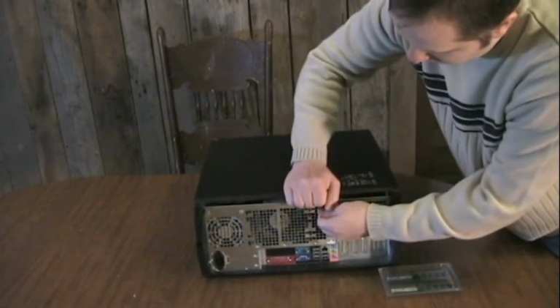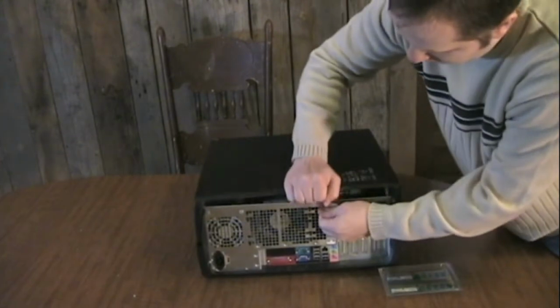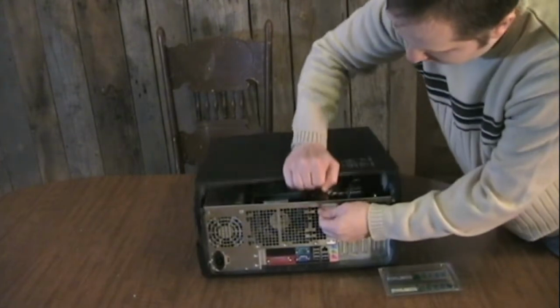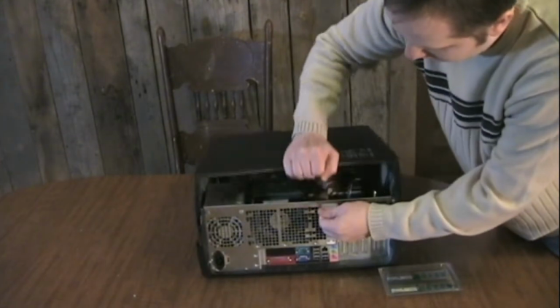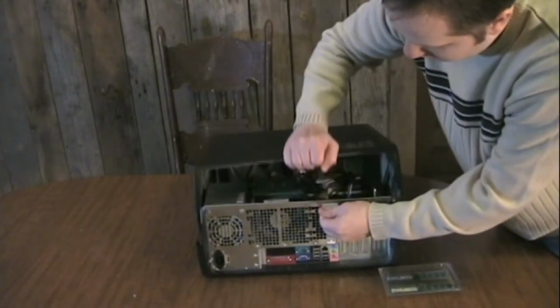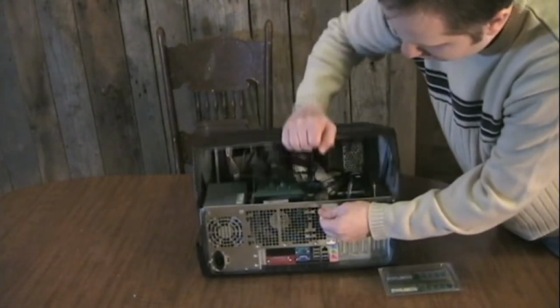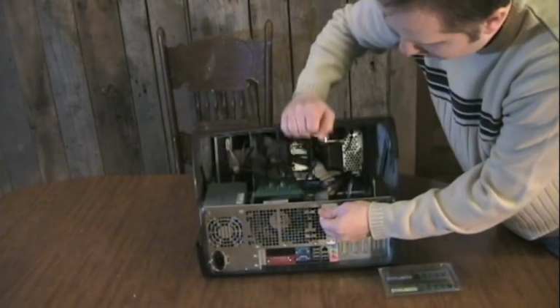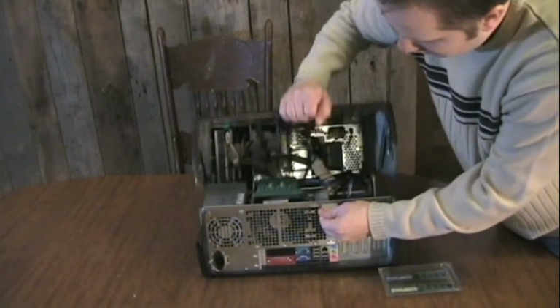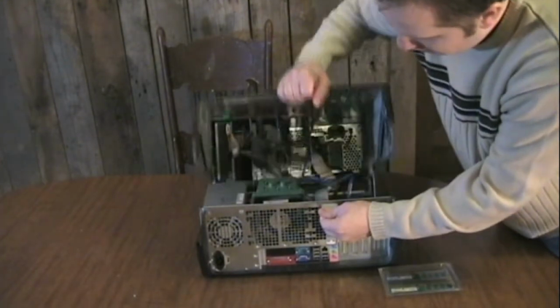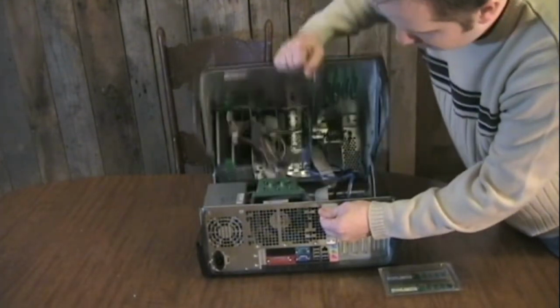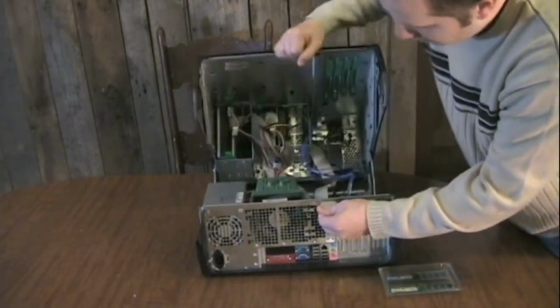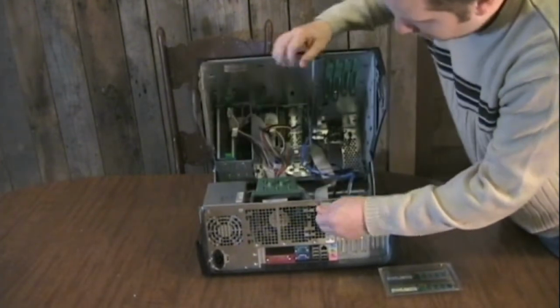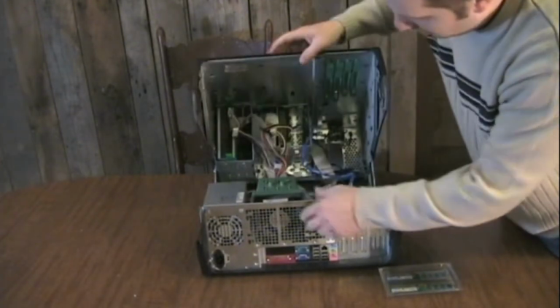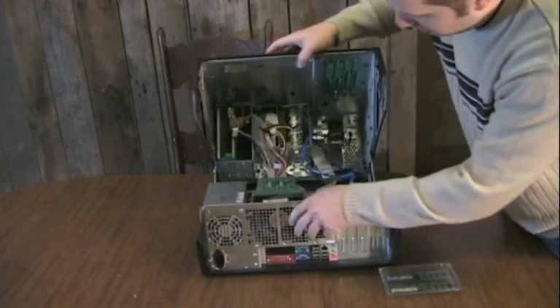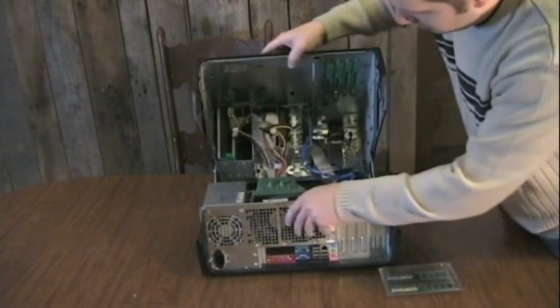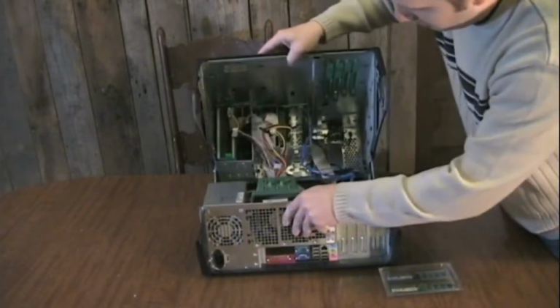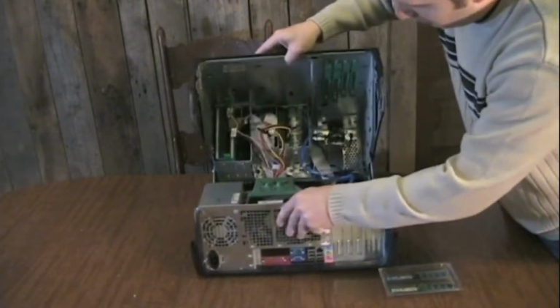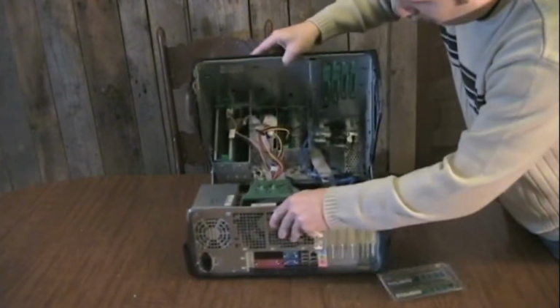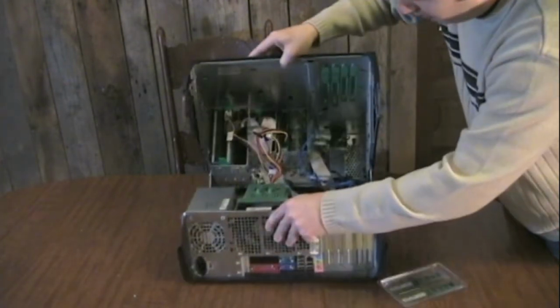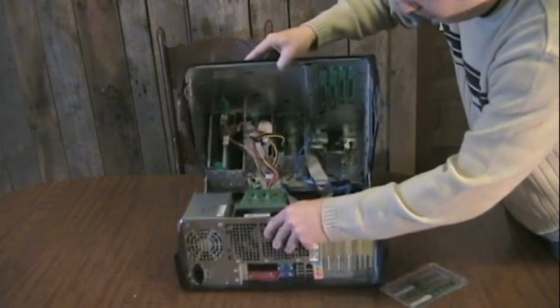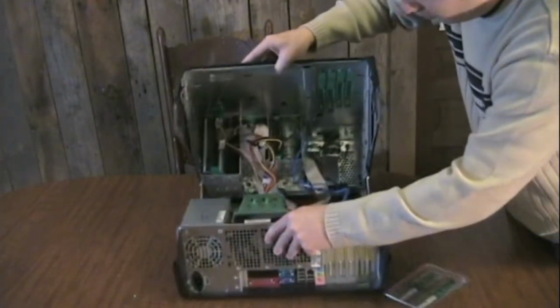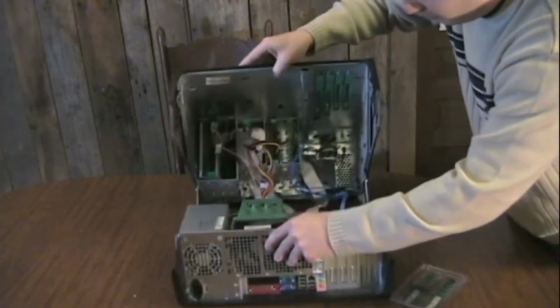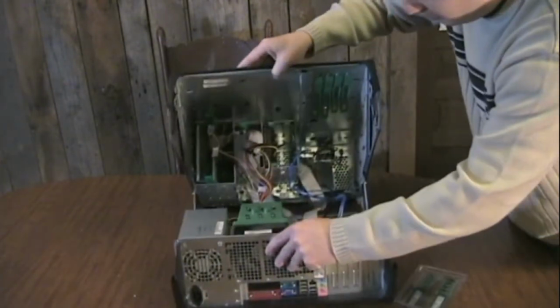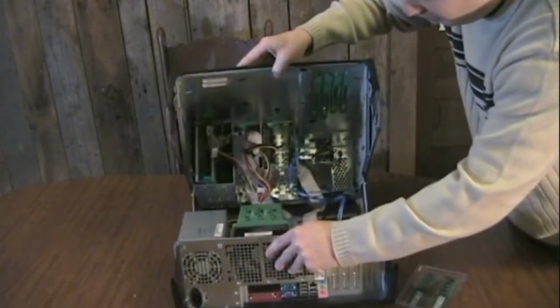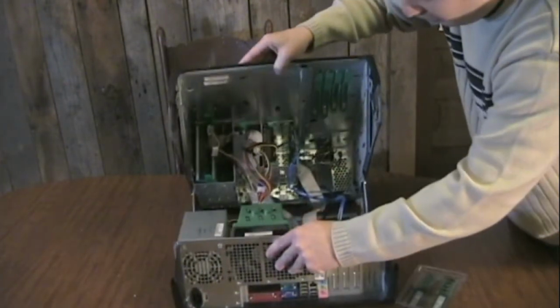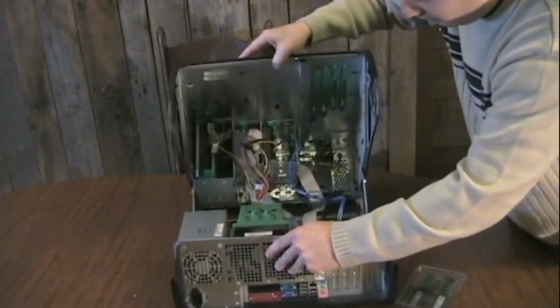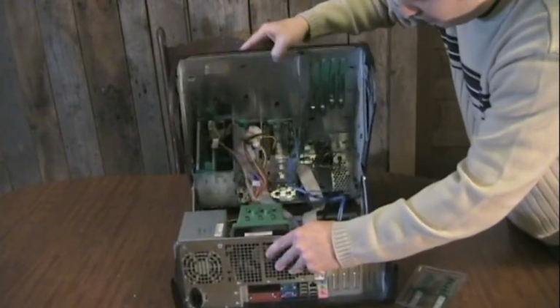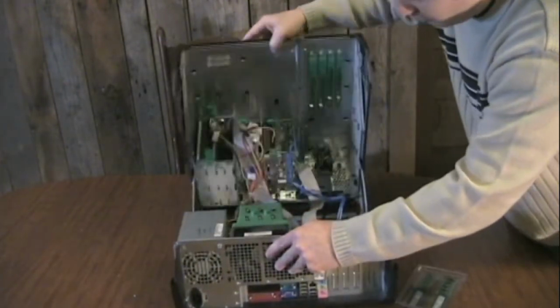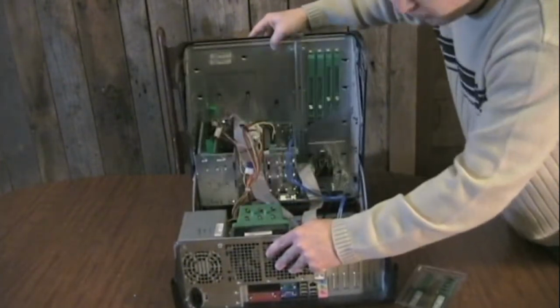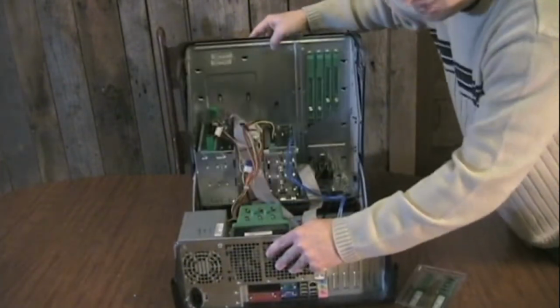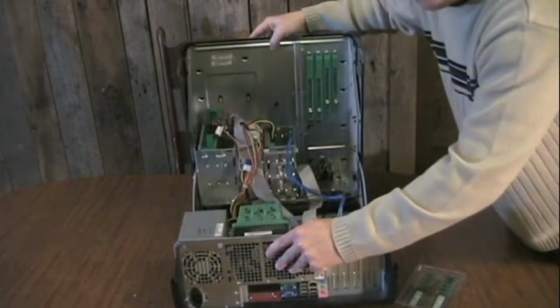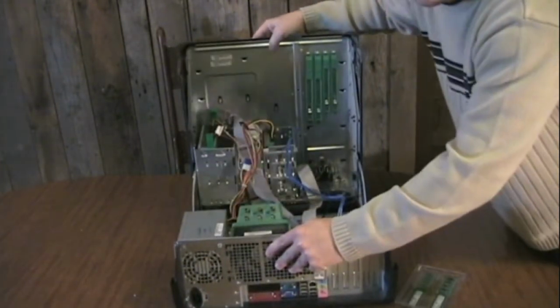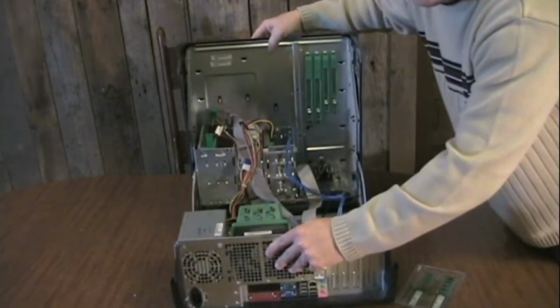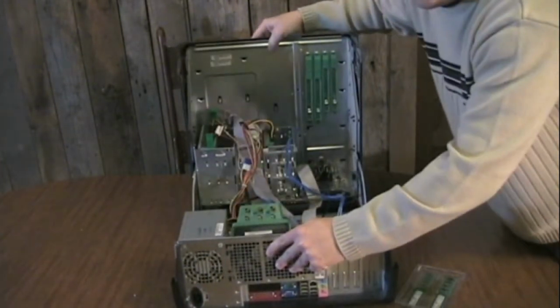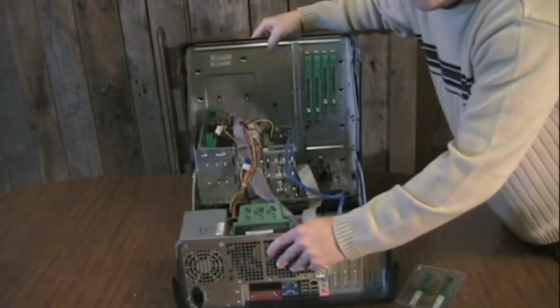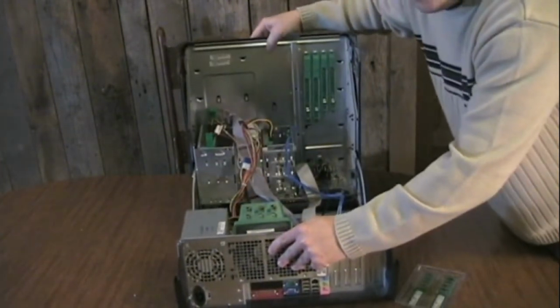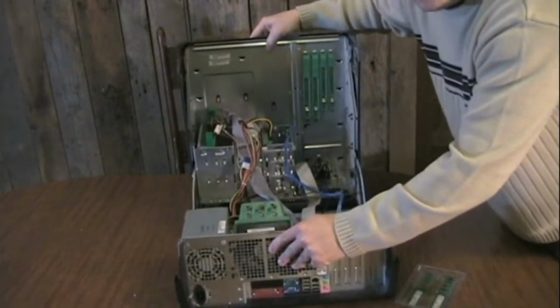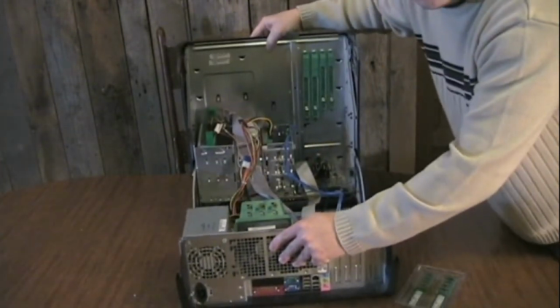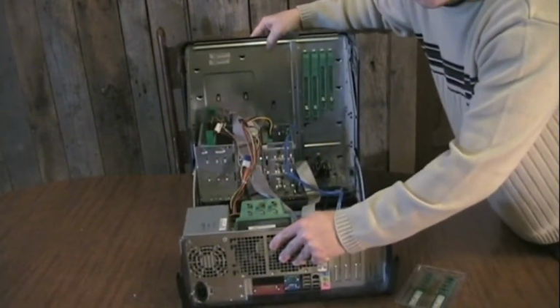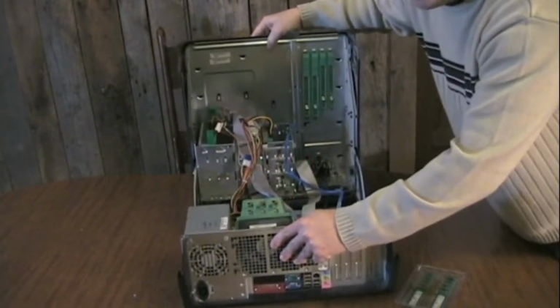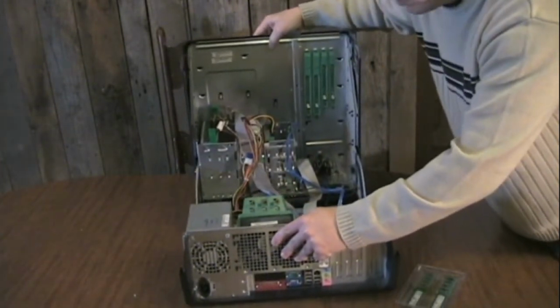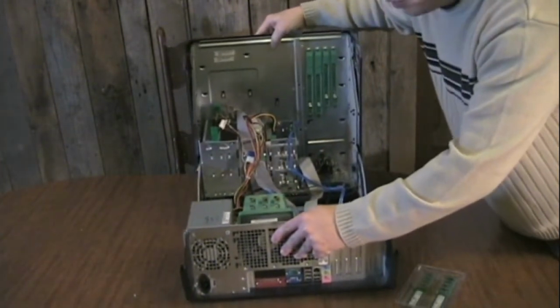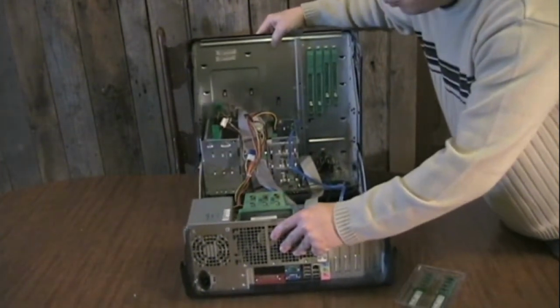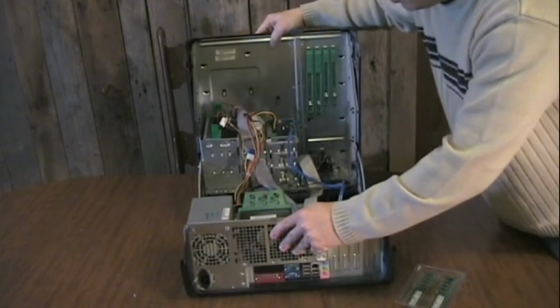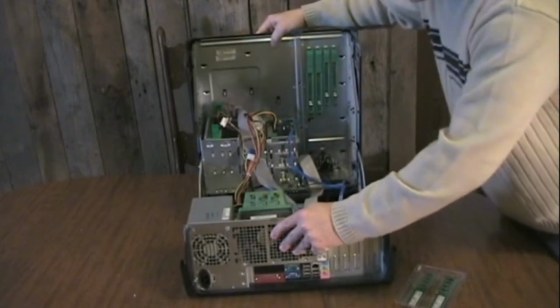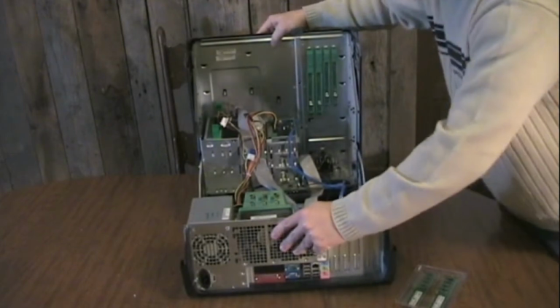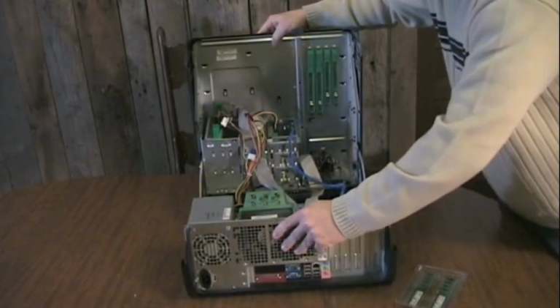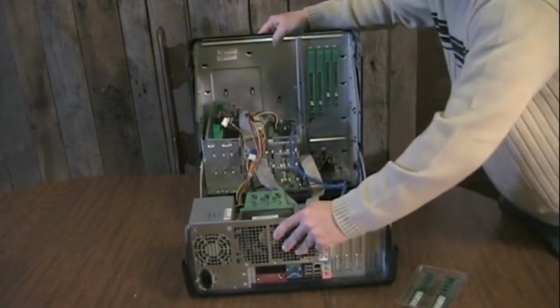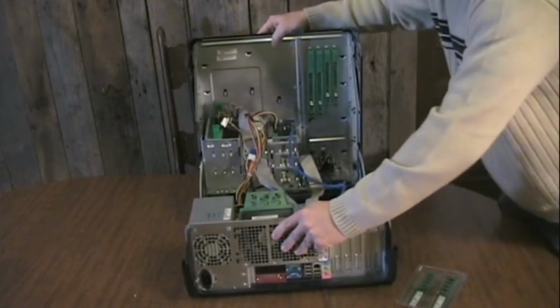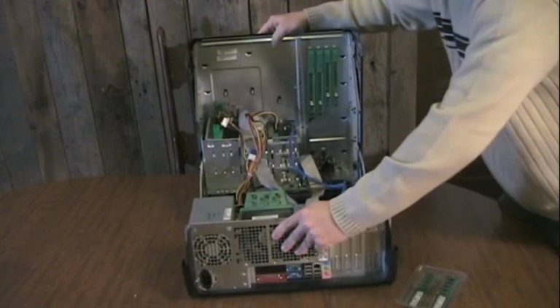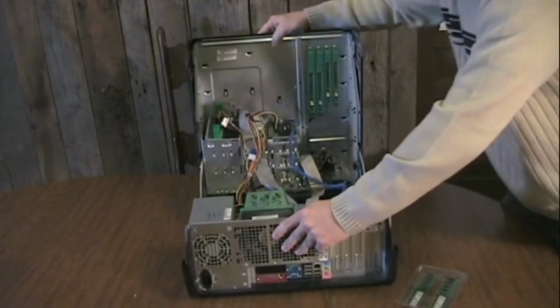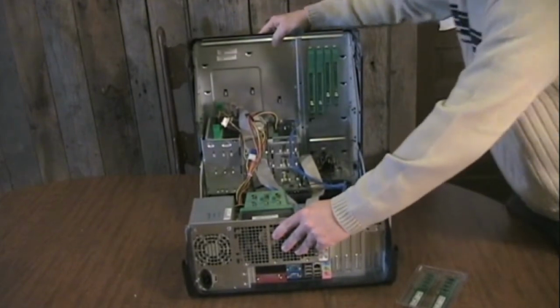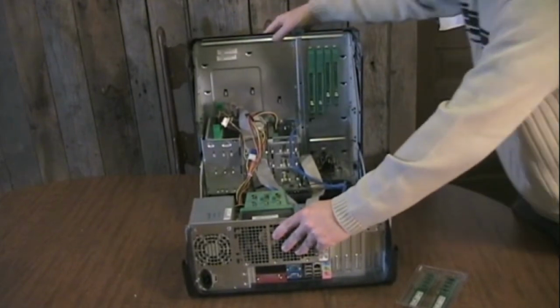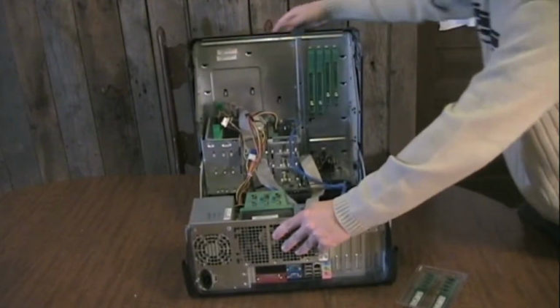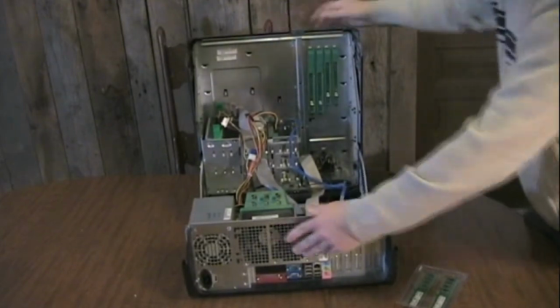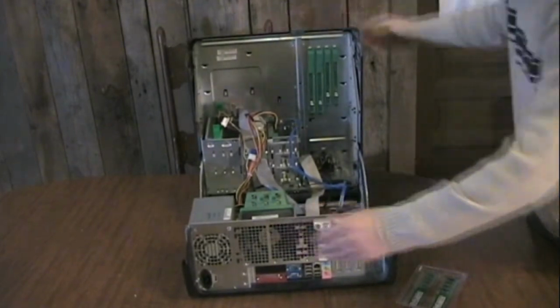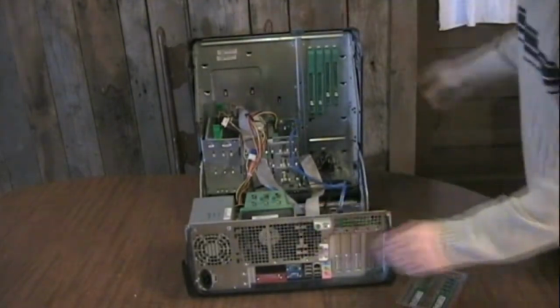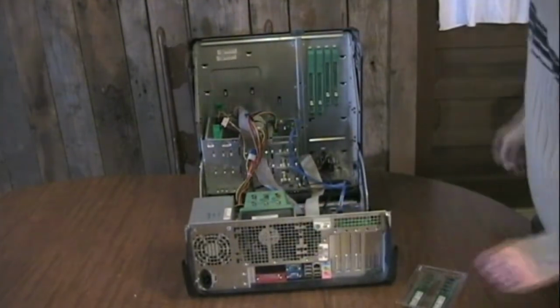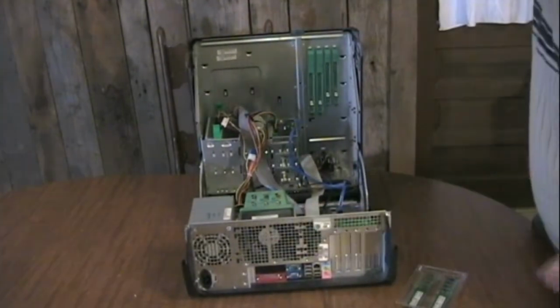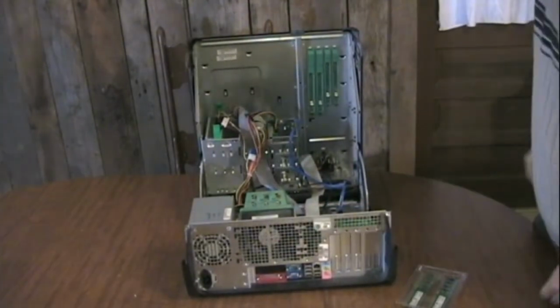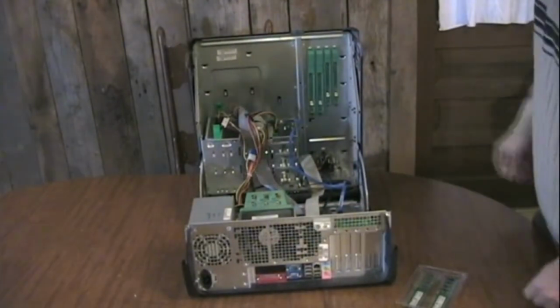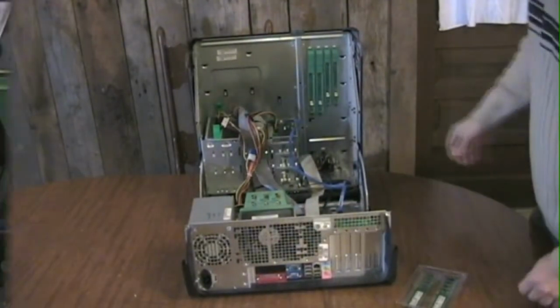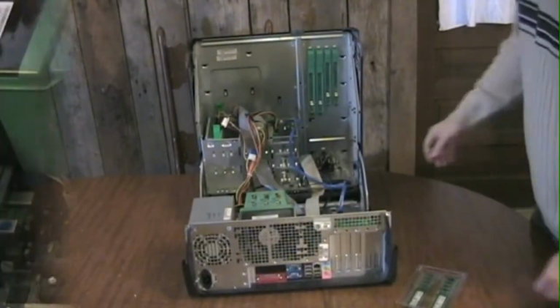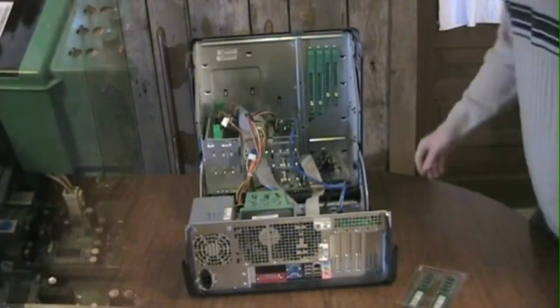Now some cases you may need a screwdriver to open. This particular Dell model is really simple — you just push in the latches and open it up.